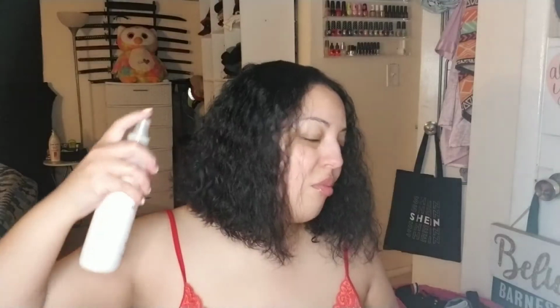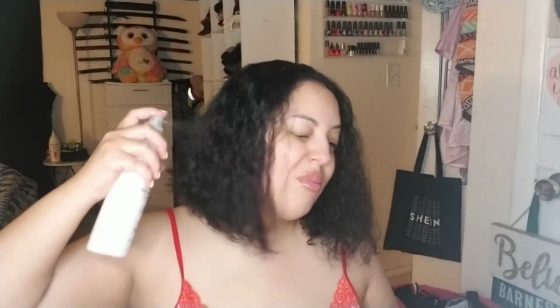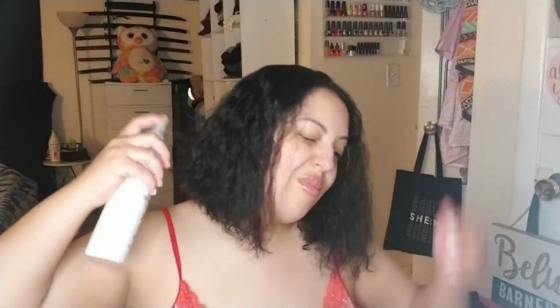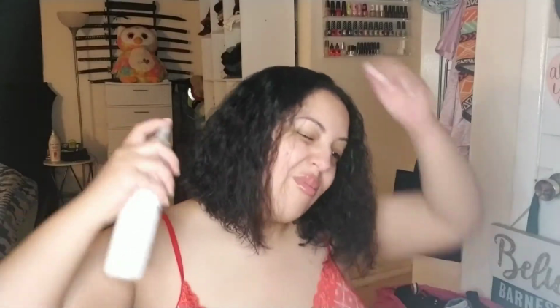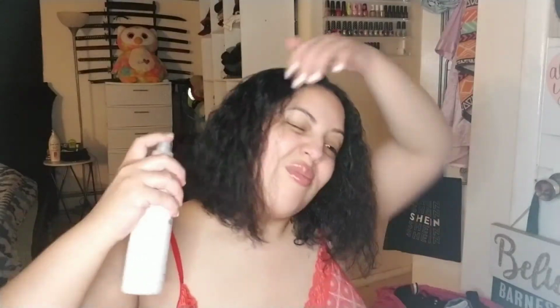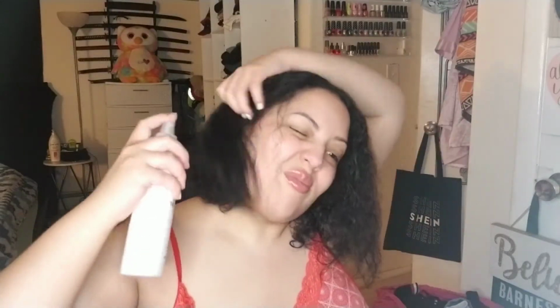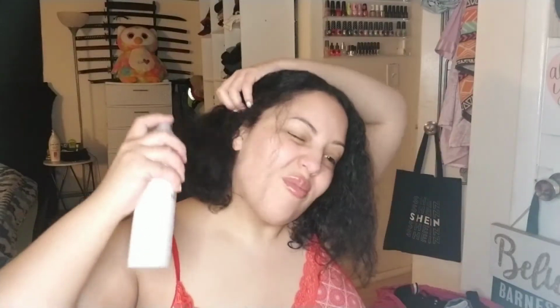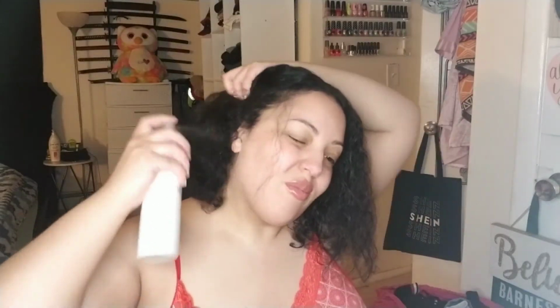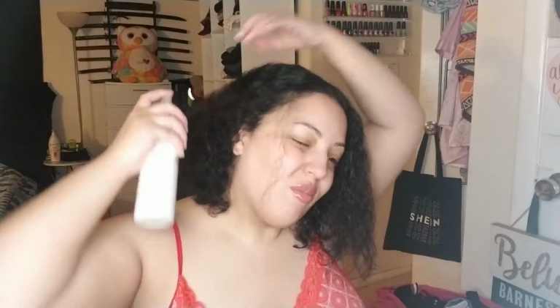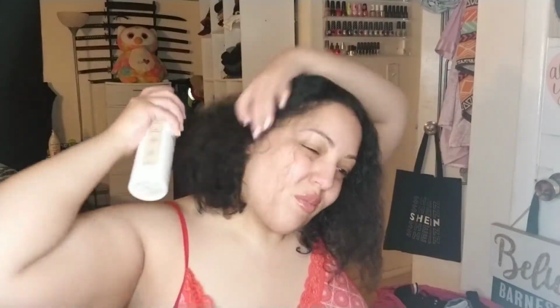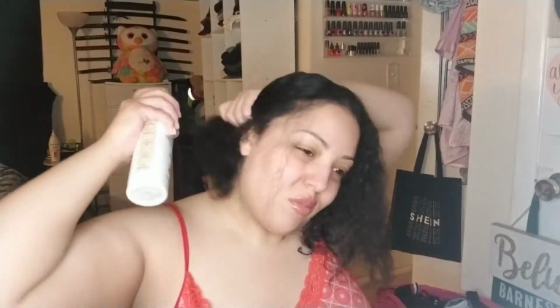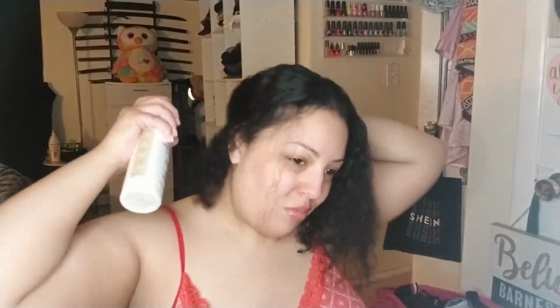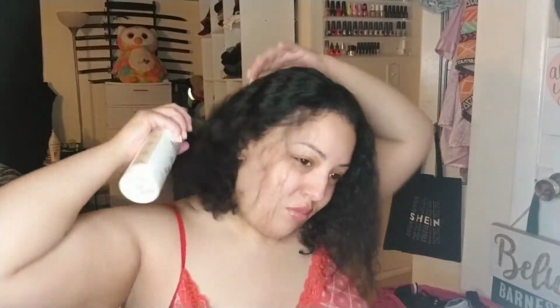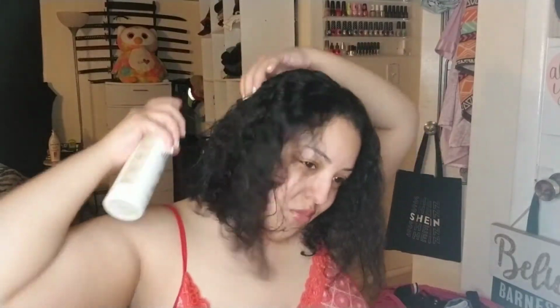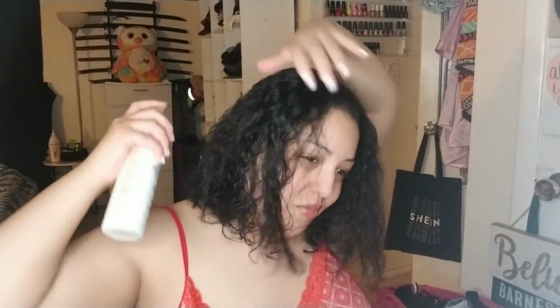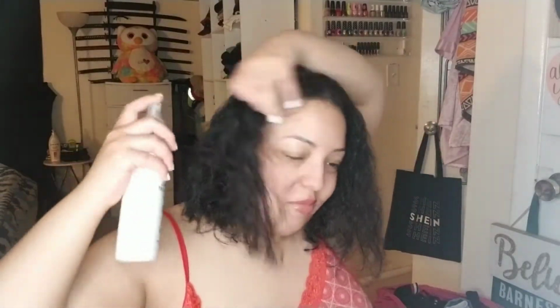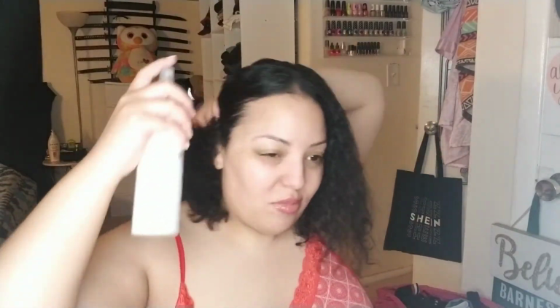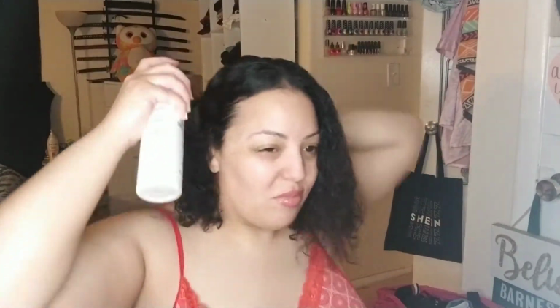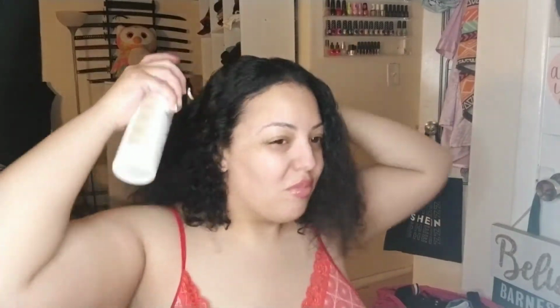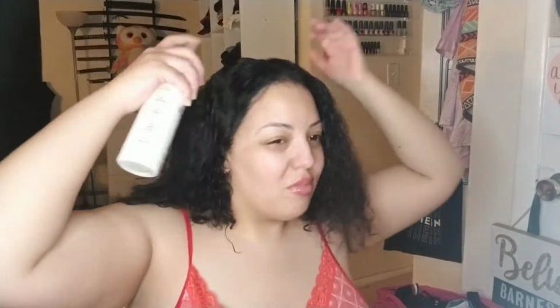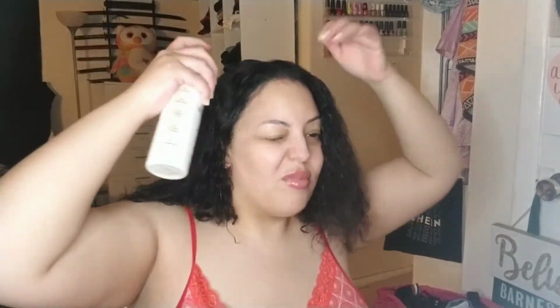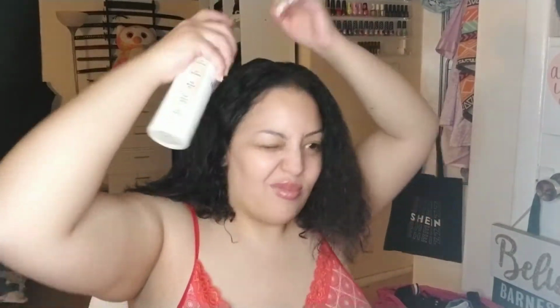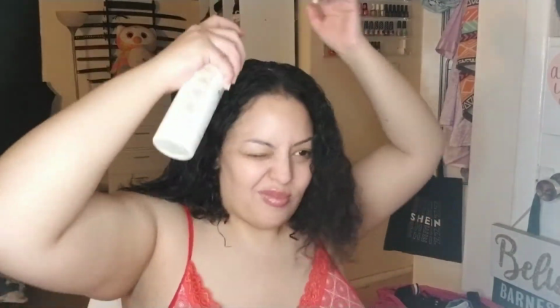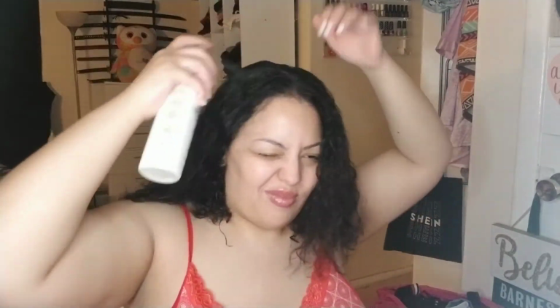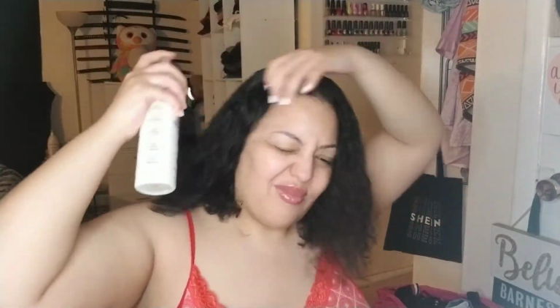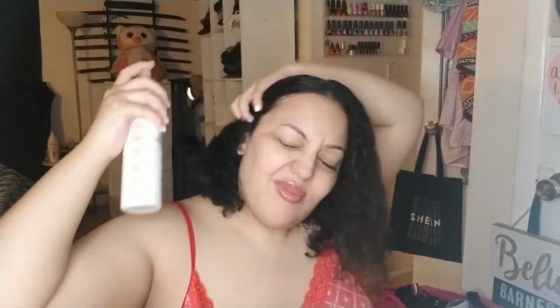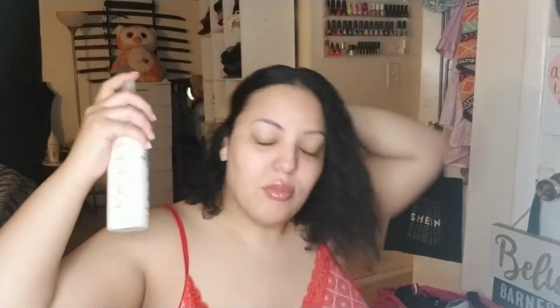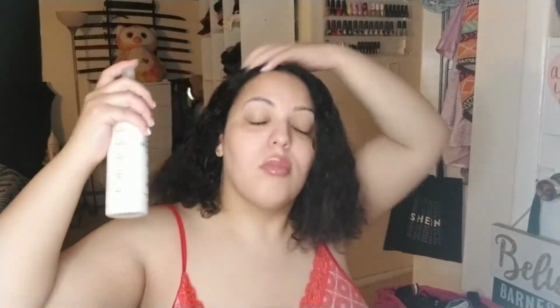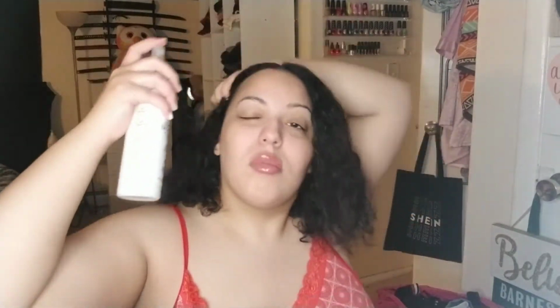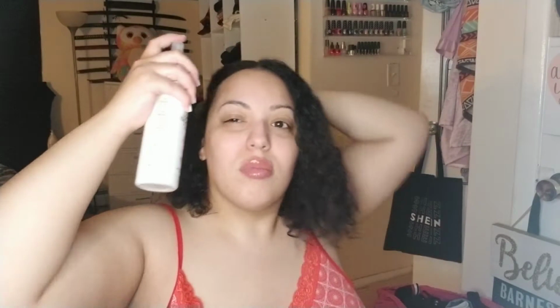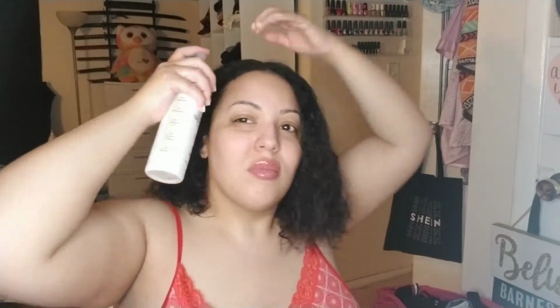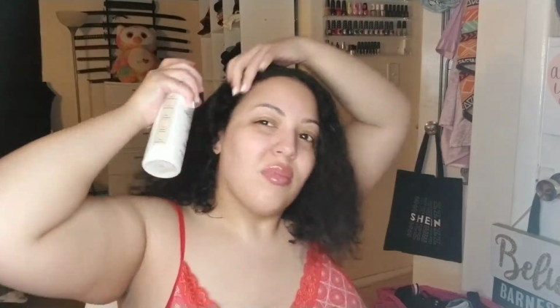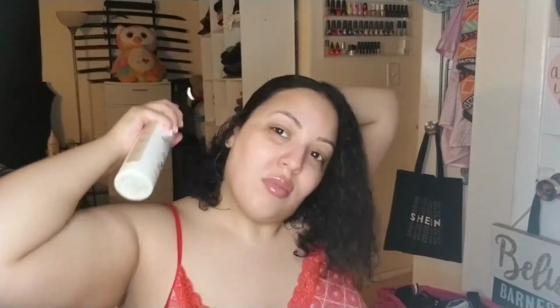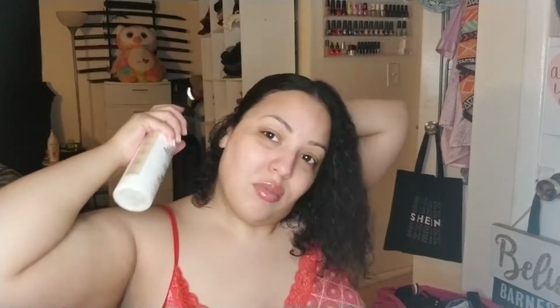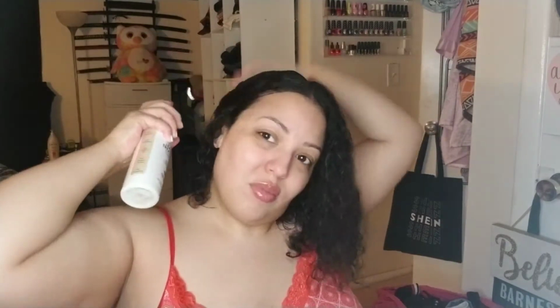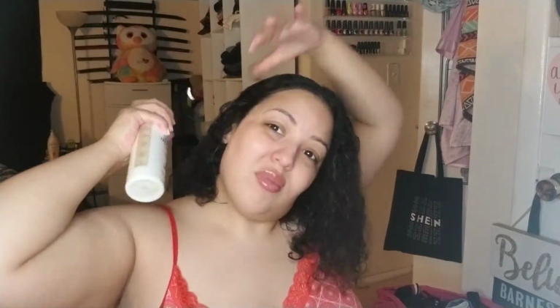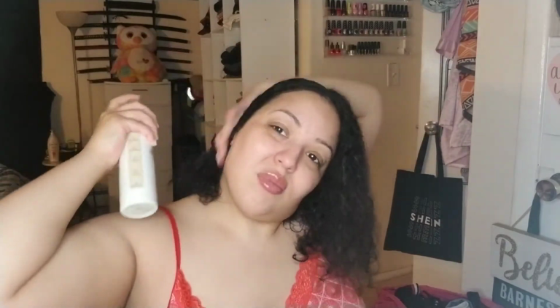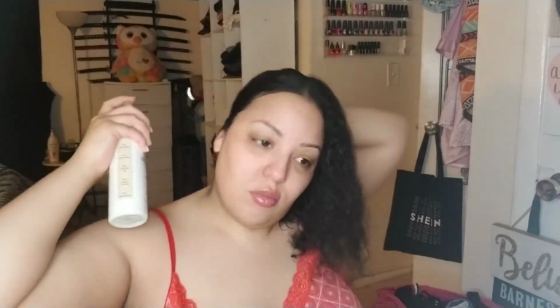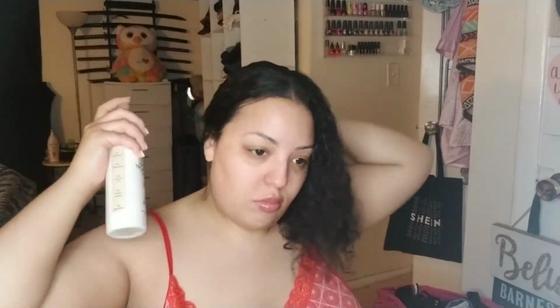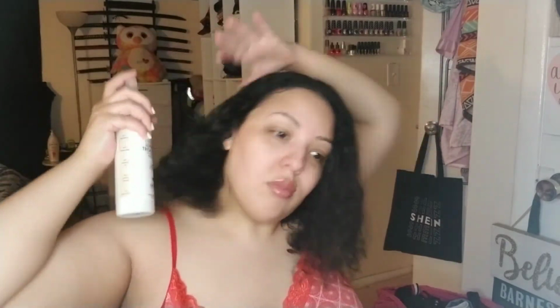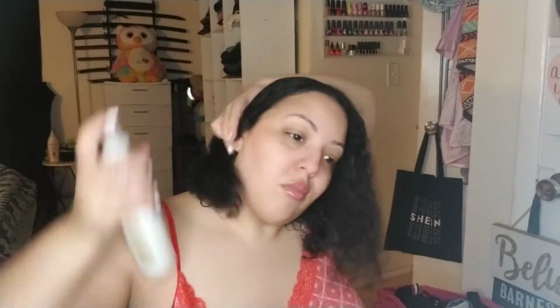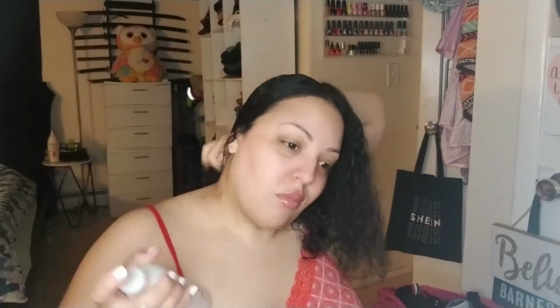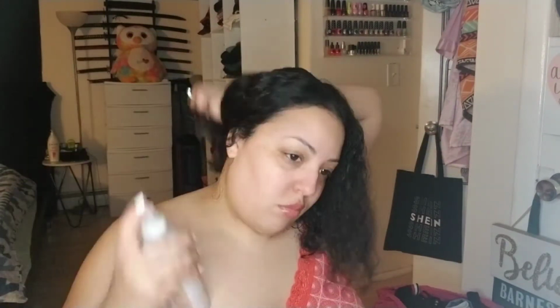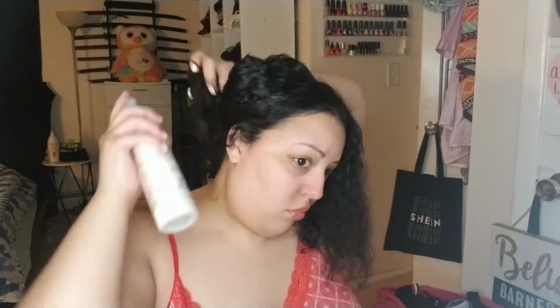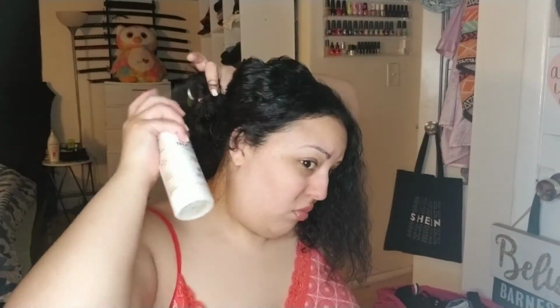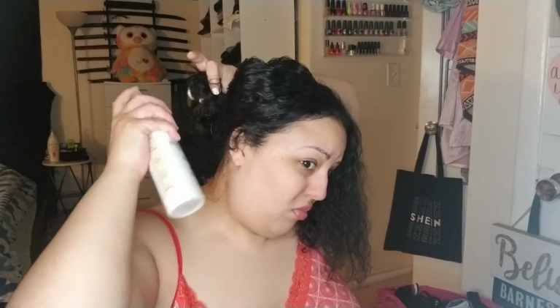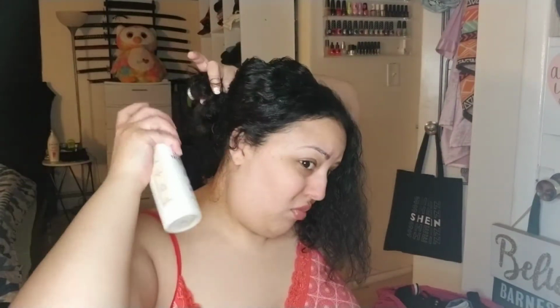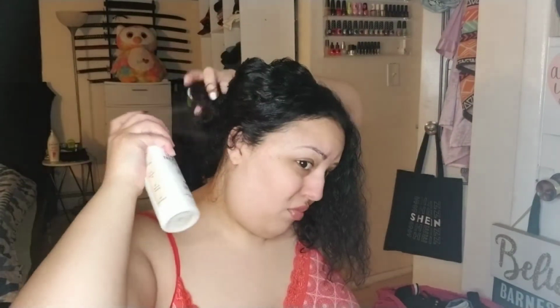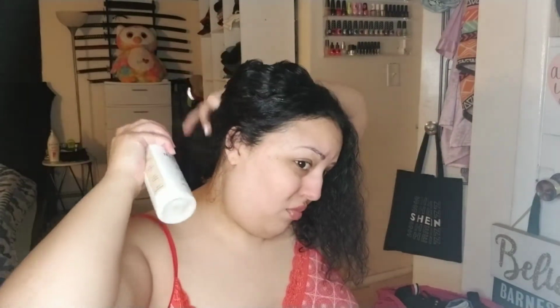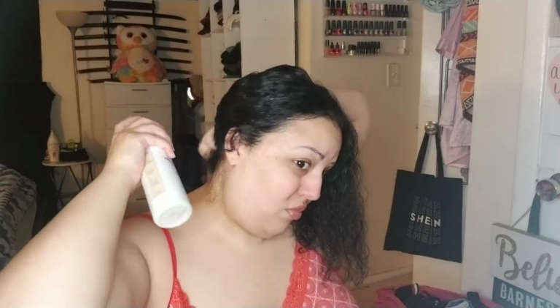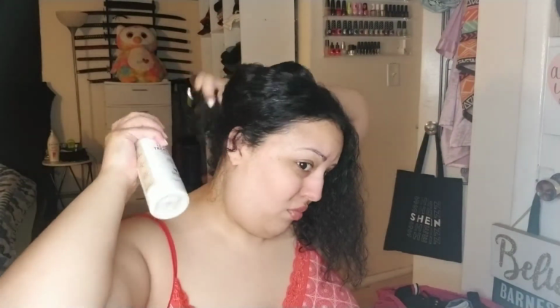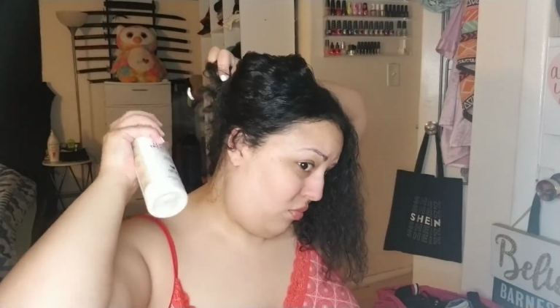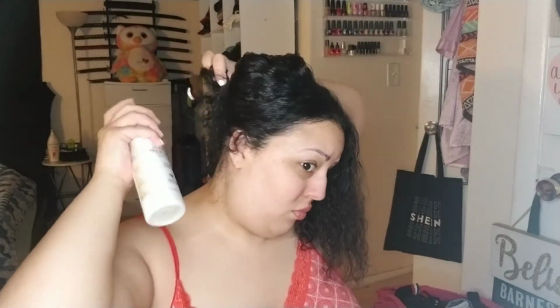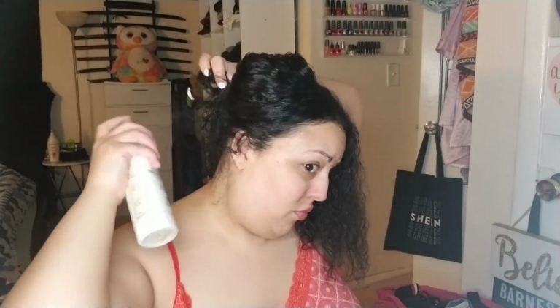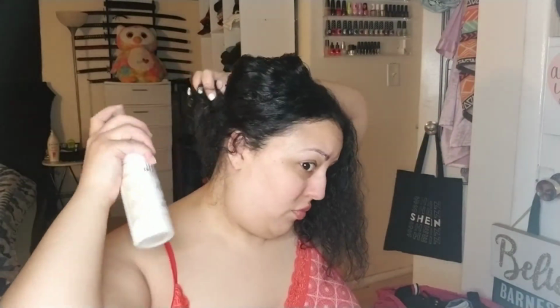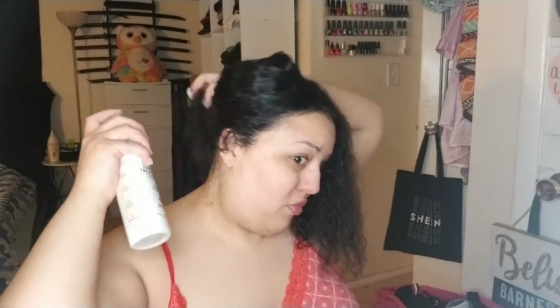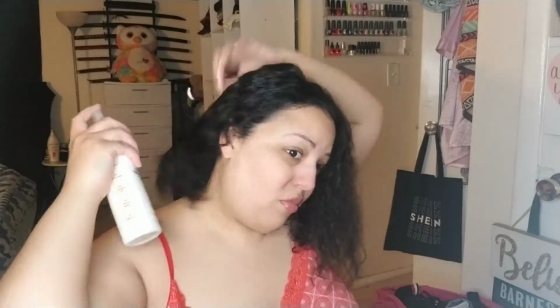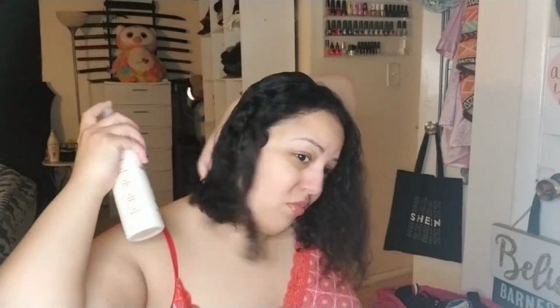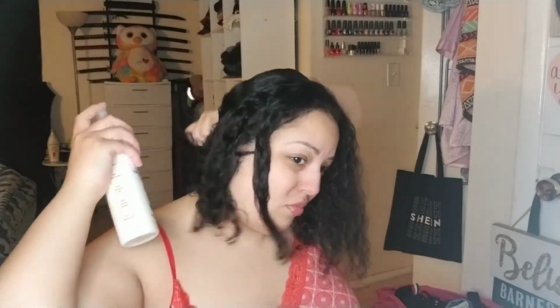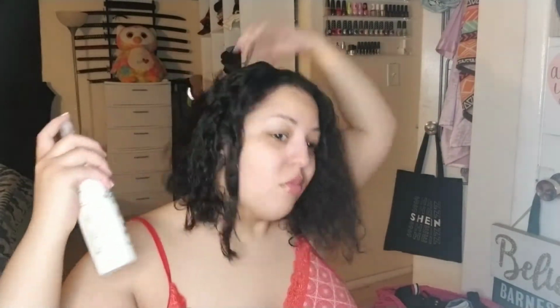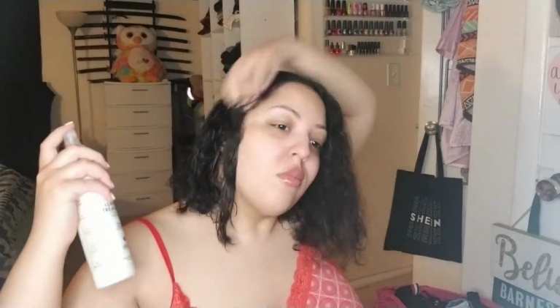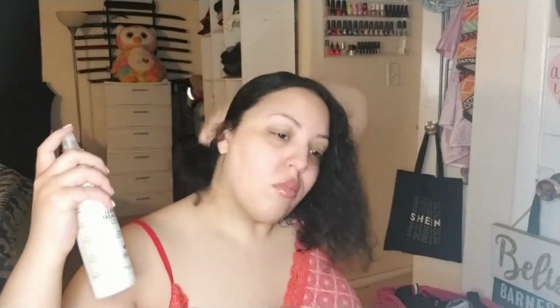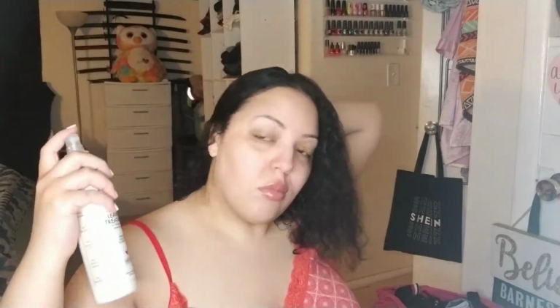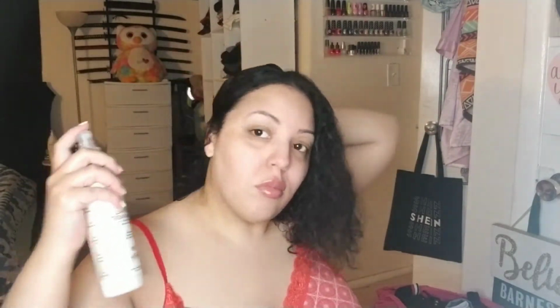Starting from the very ends, soaking it and working my way up, using my fingers and combing through each section.